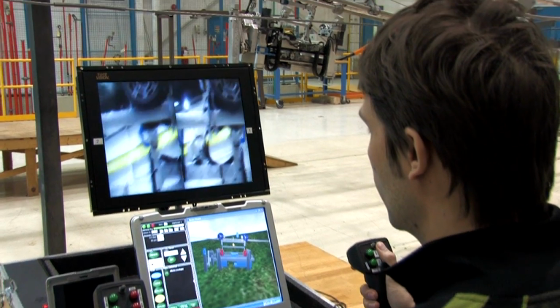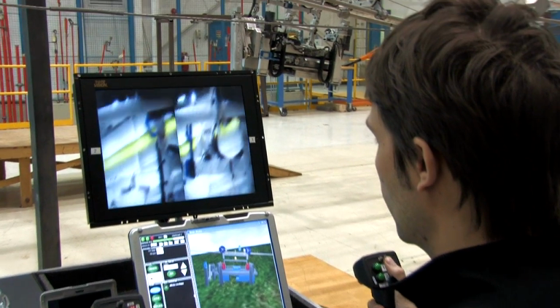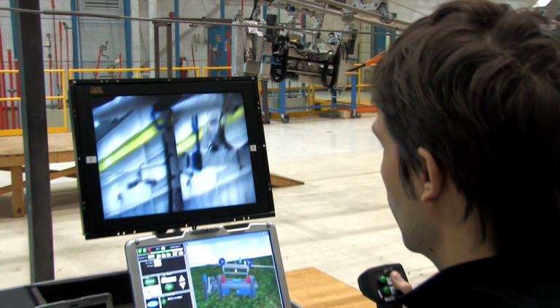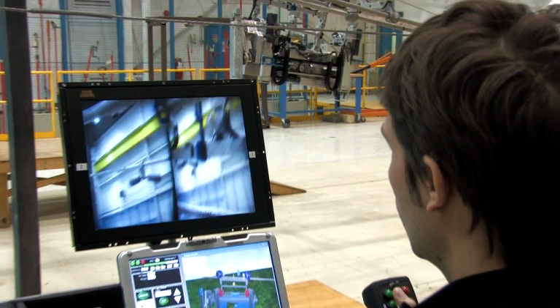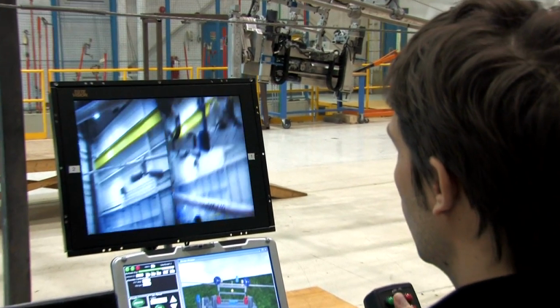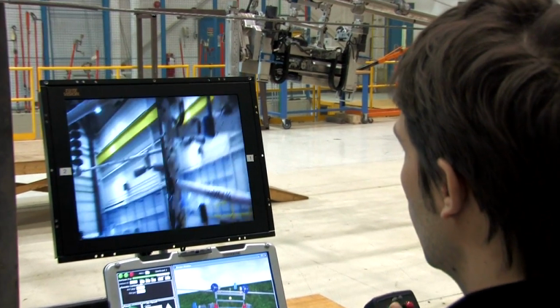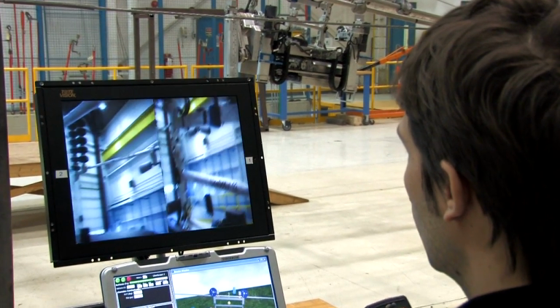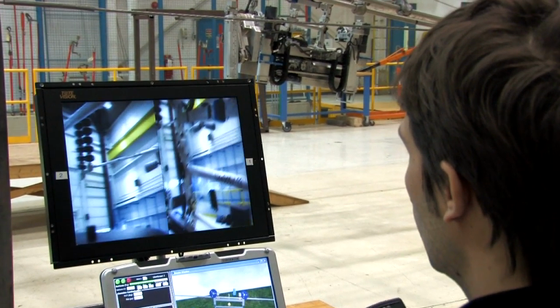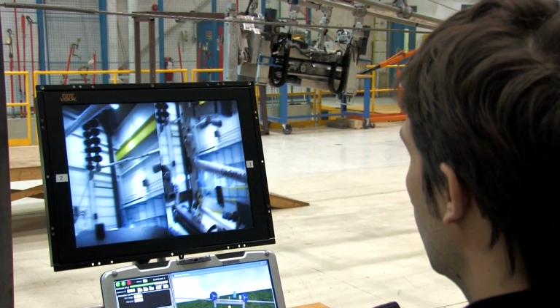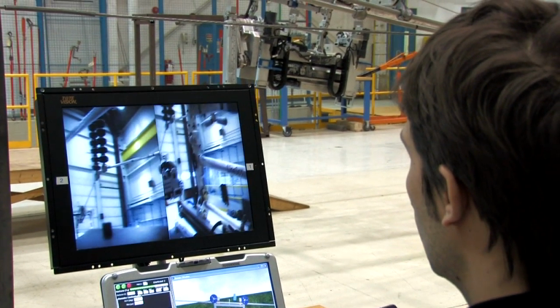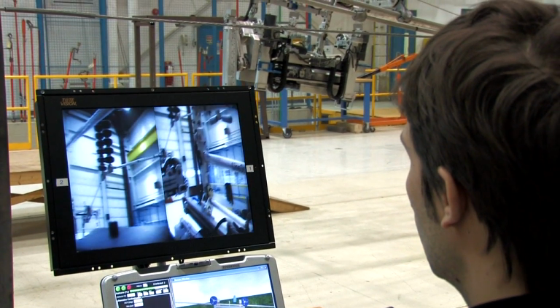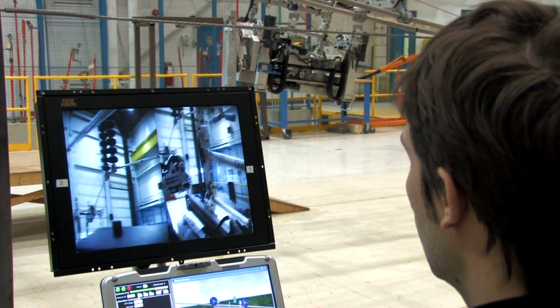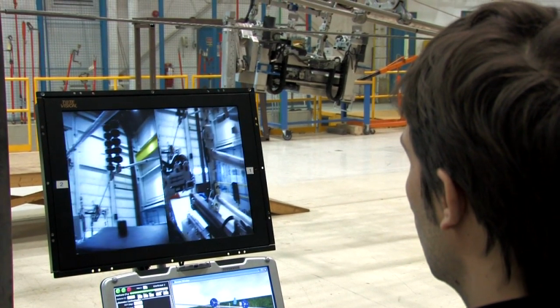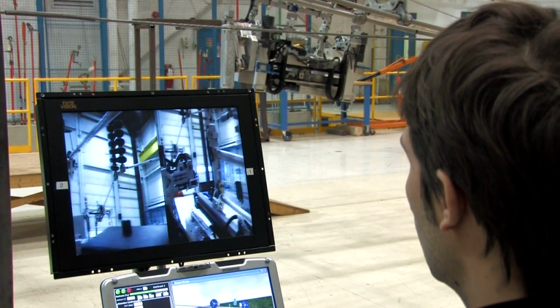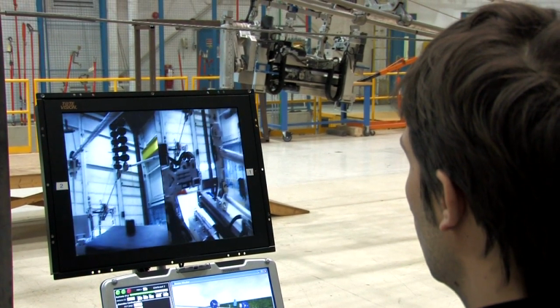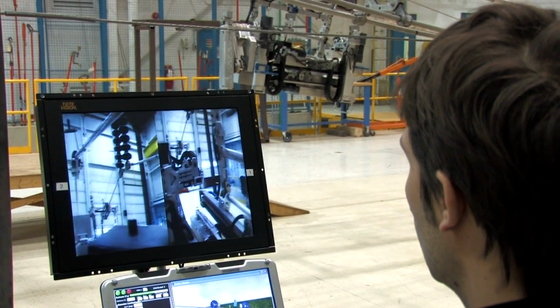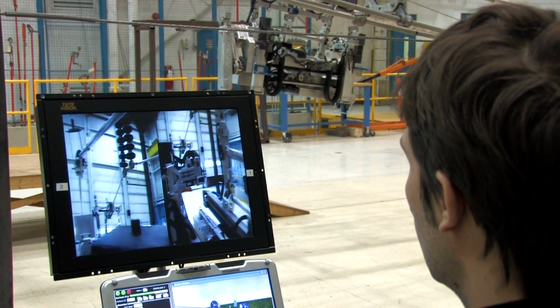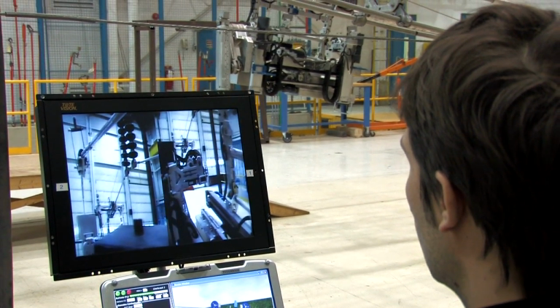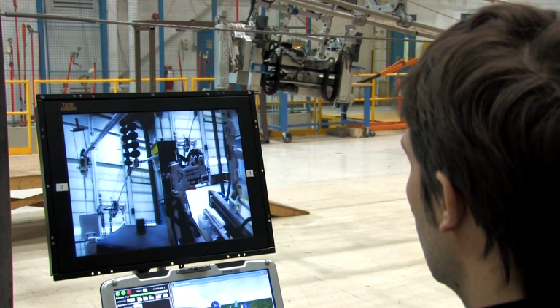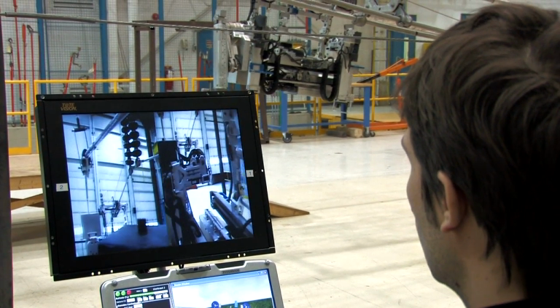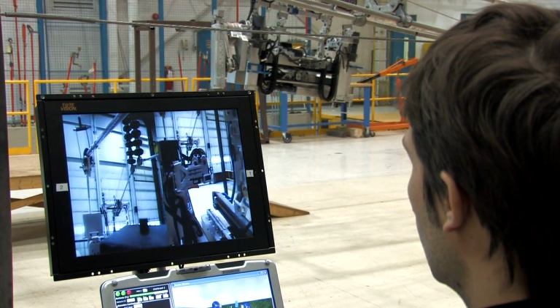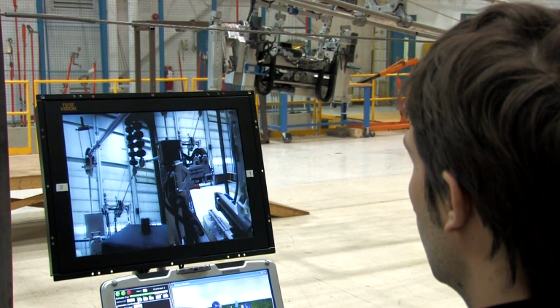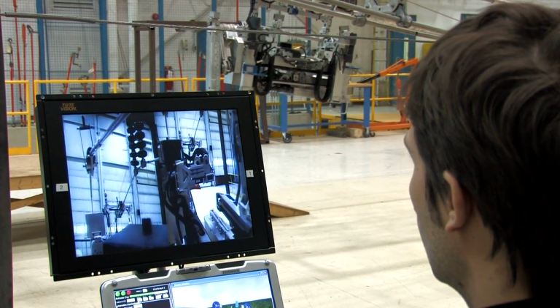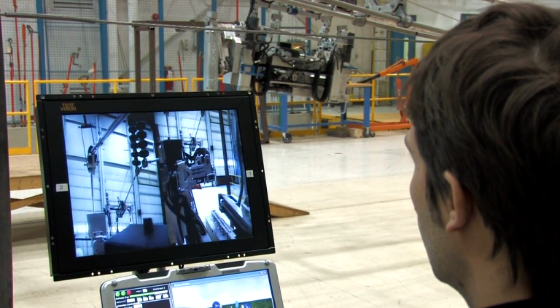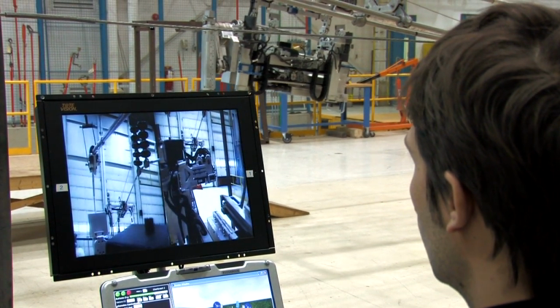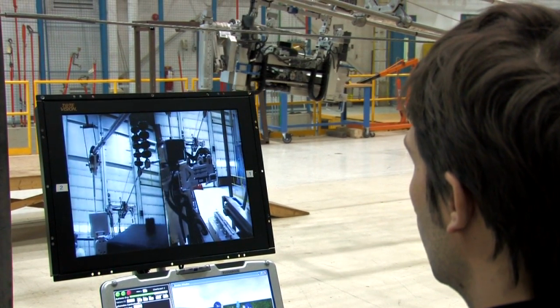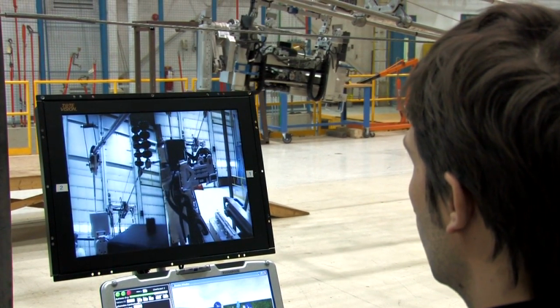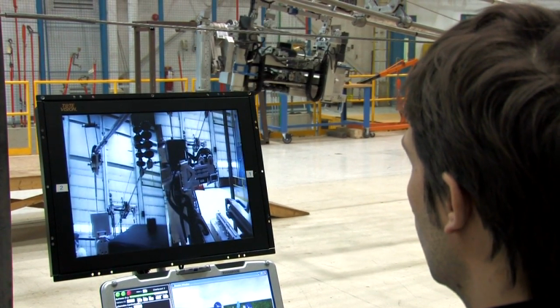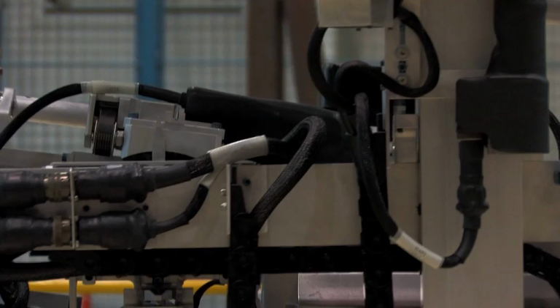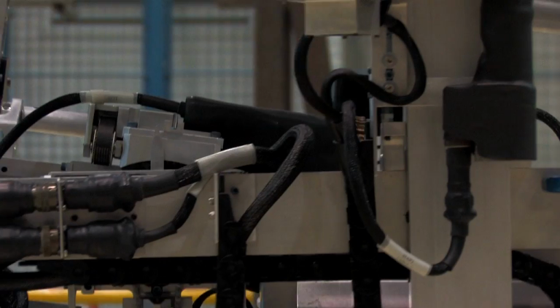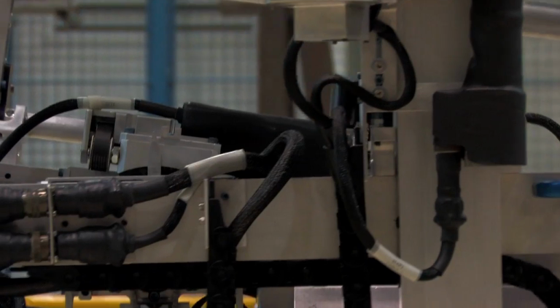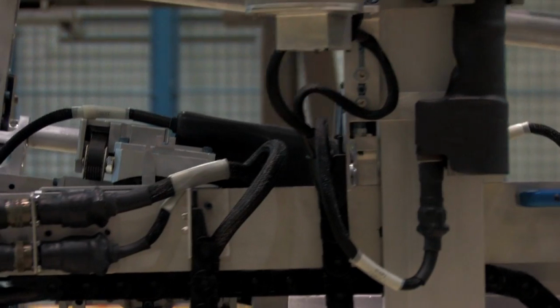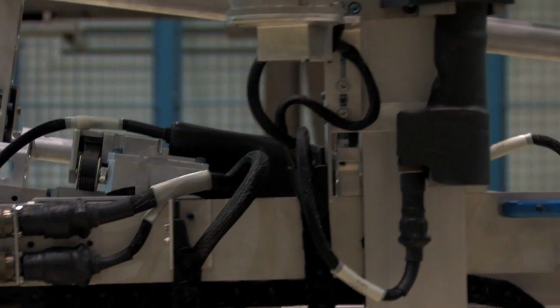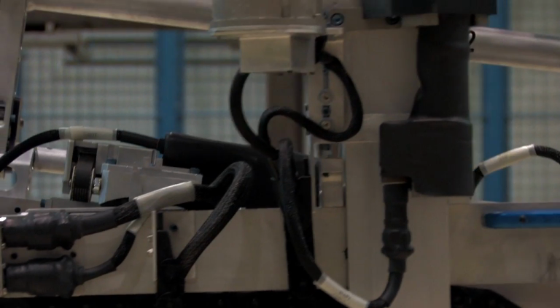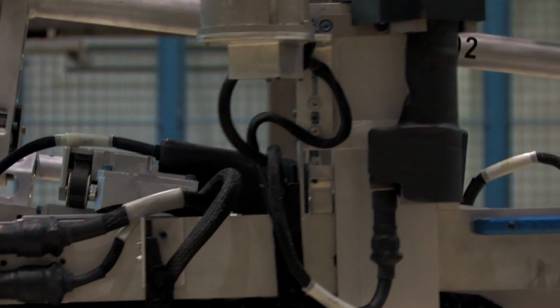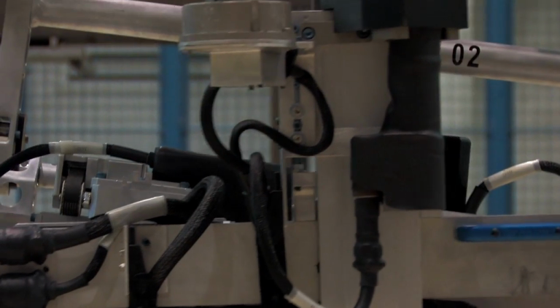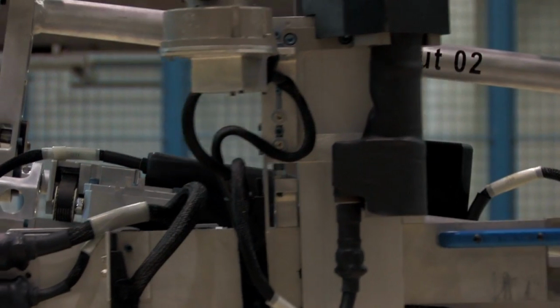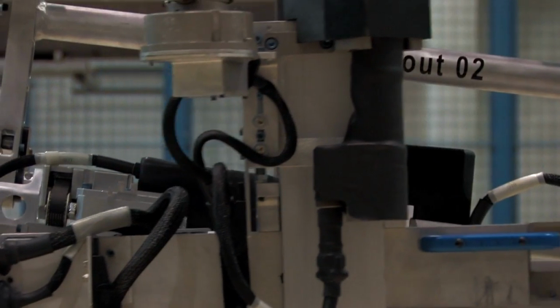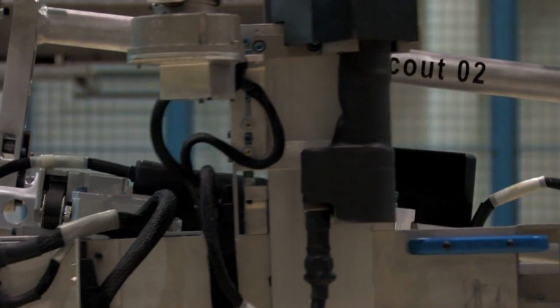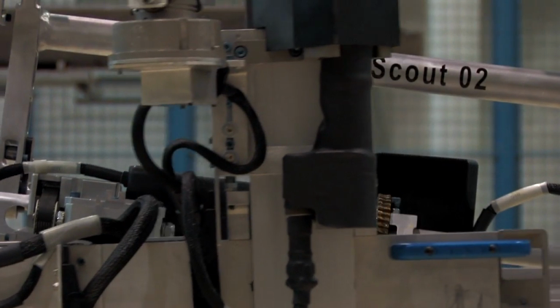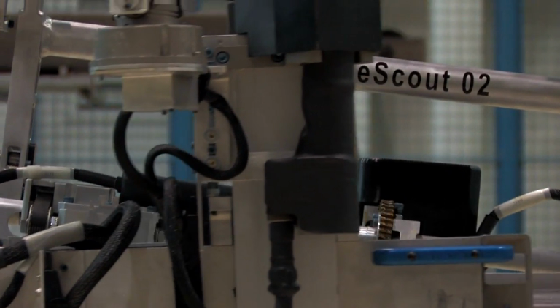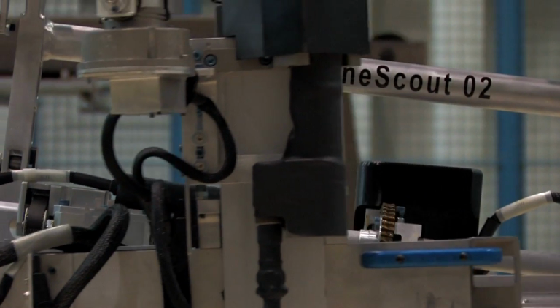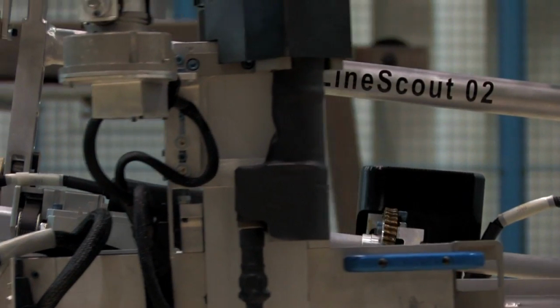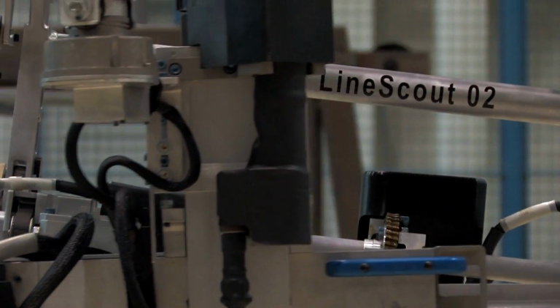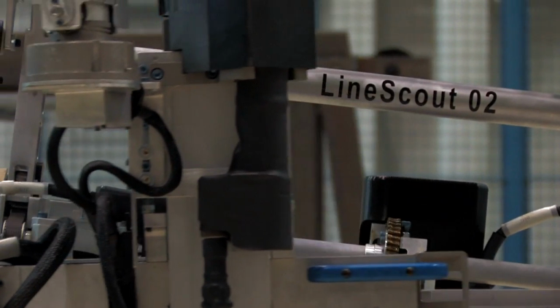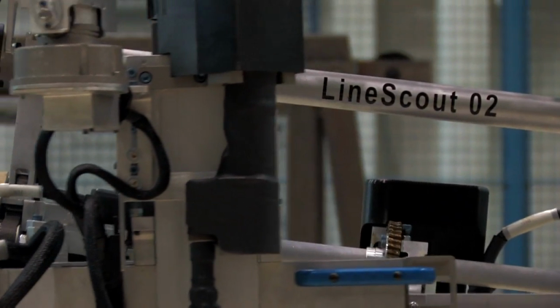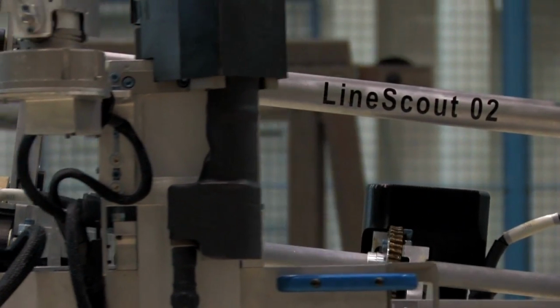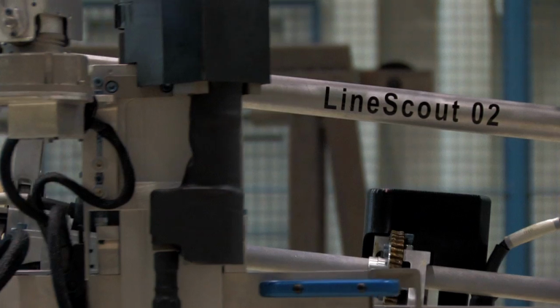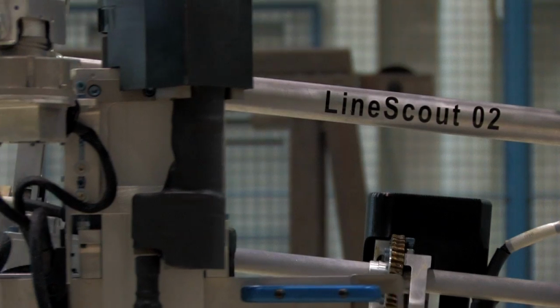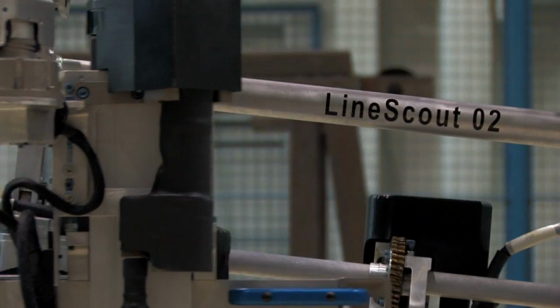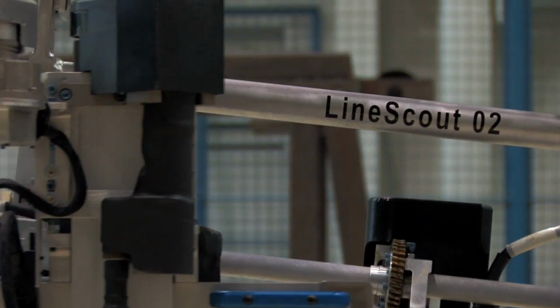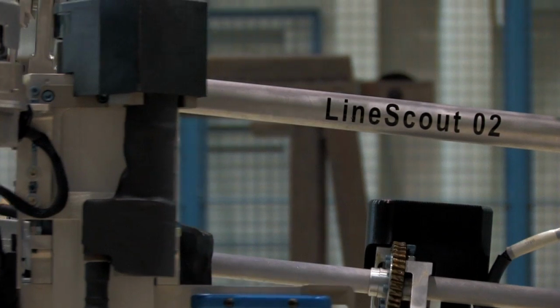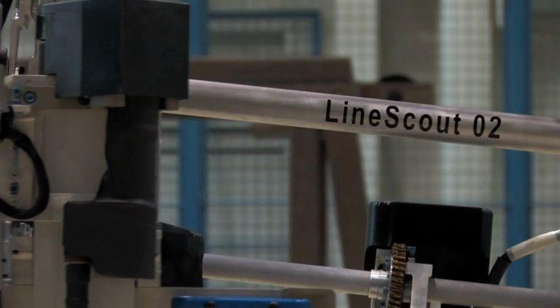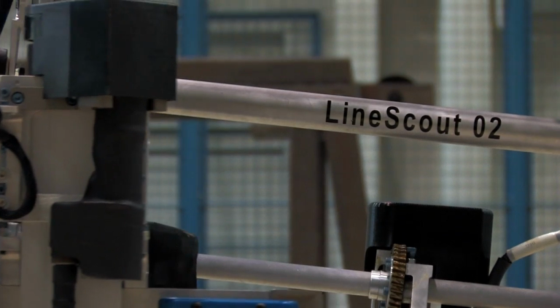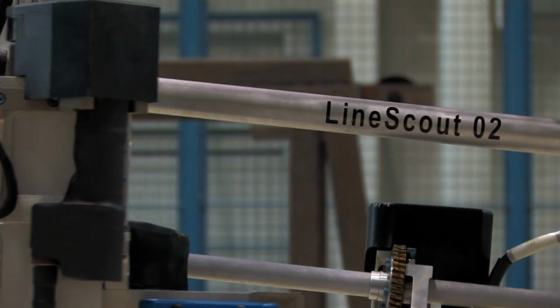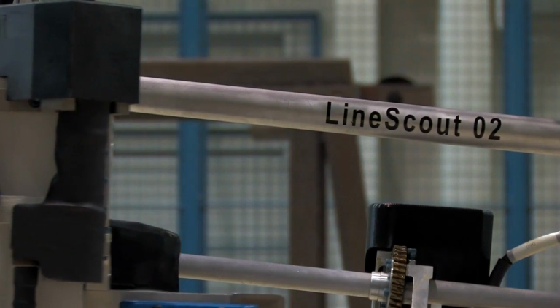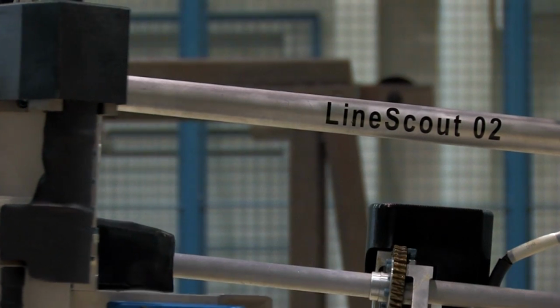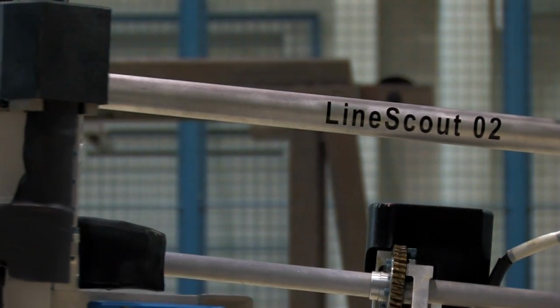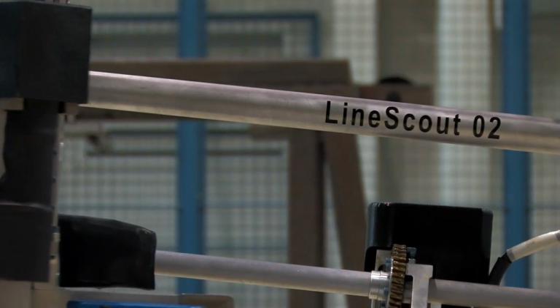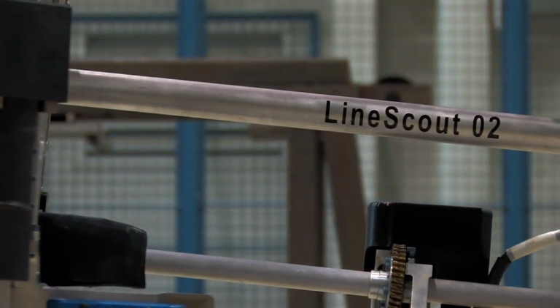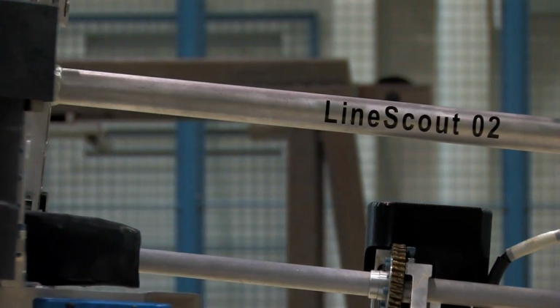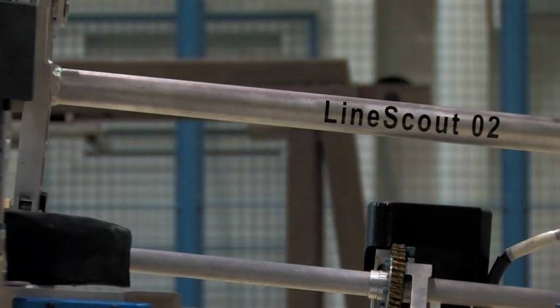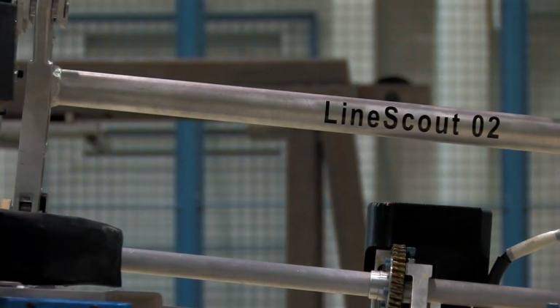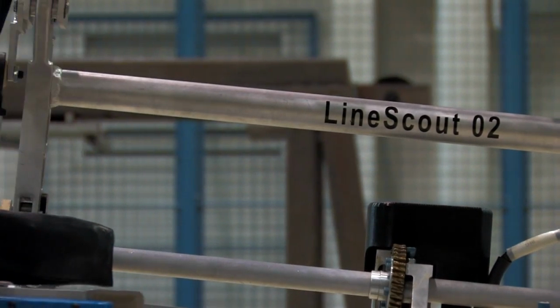We're proud to share with you one of those innovations: the LineScout, a robot that is inspecting live transmission lines.